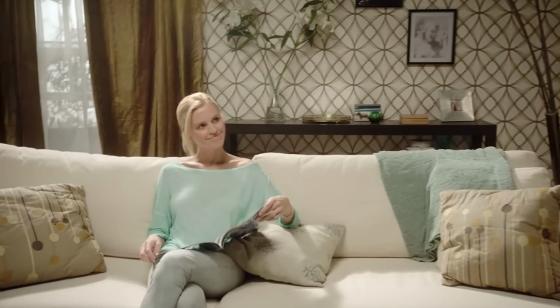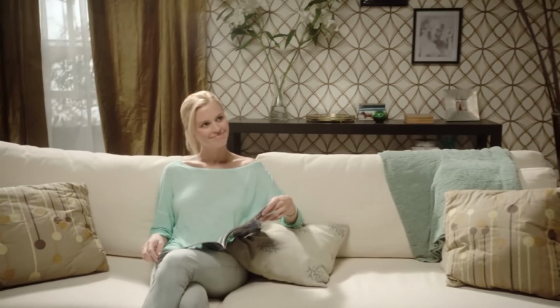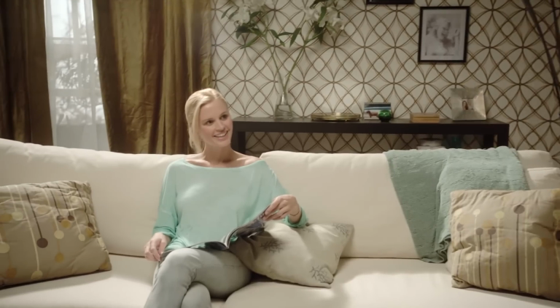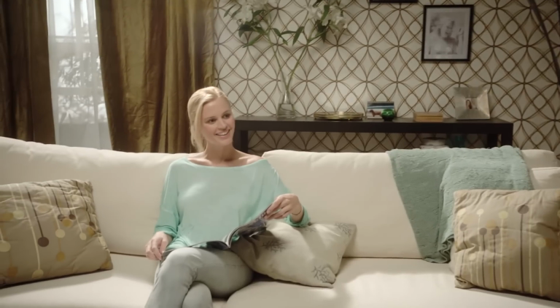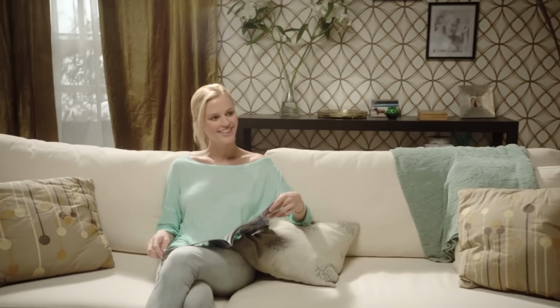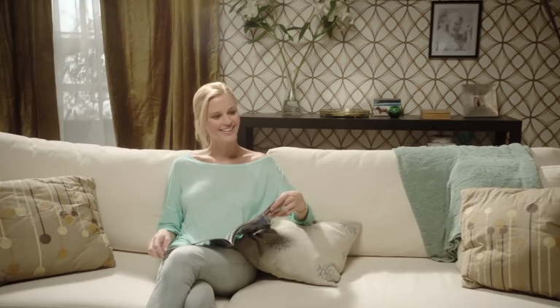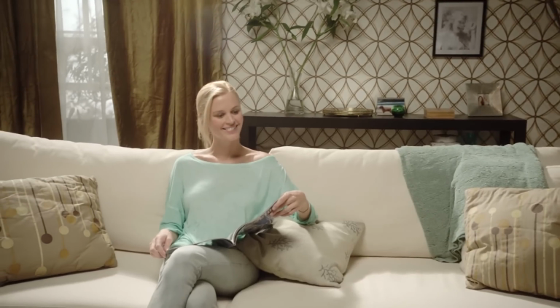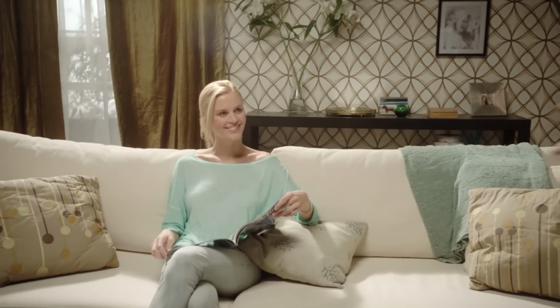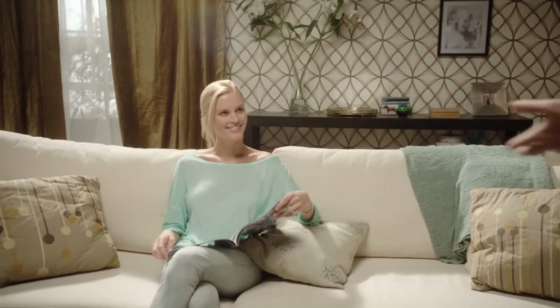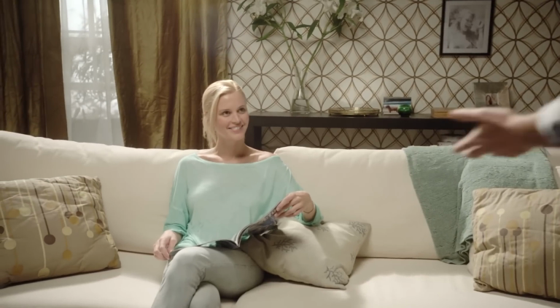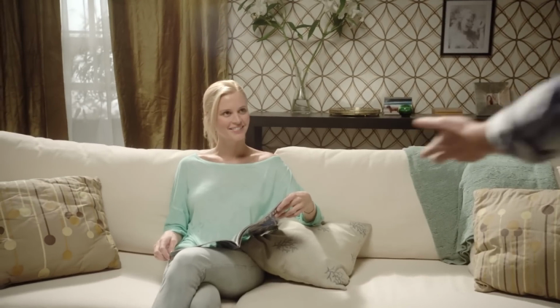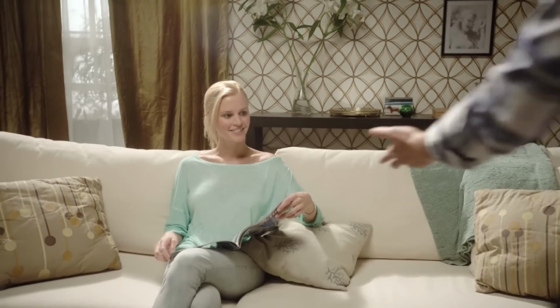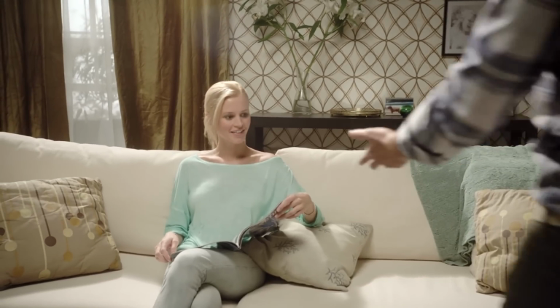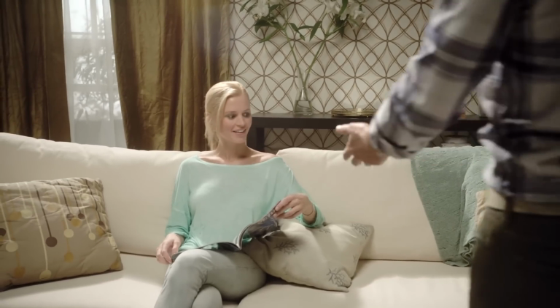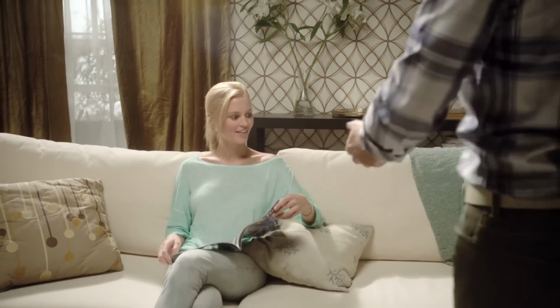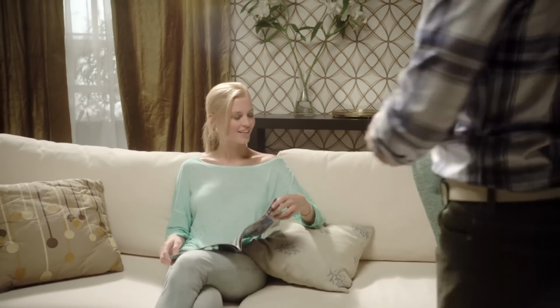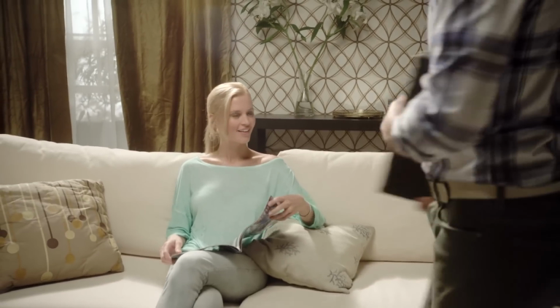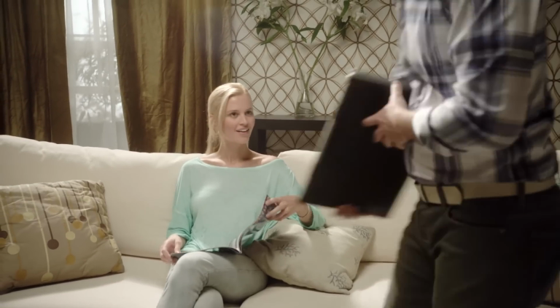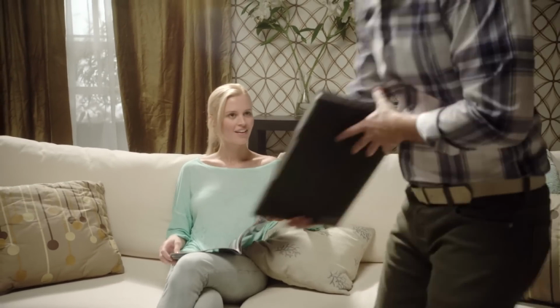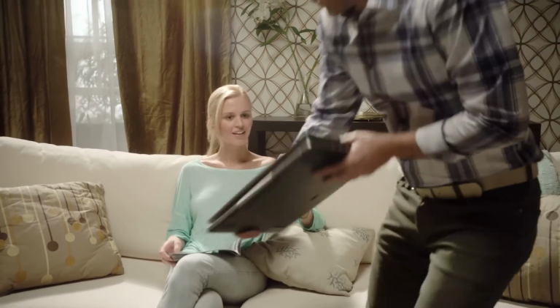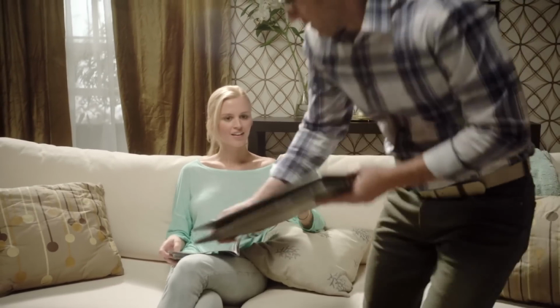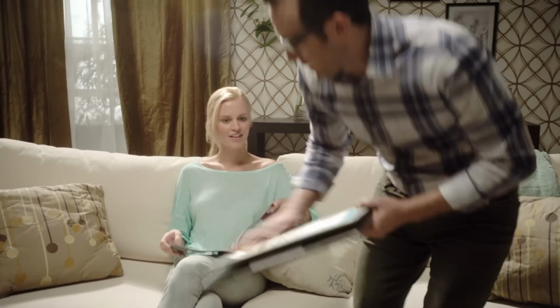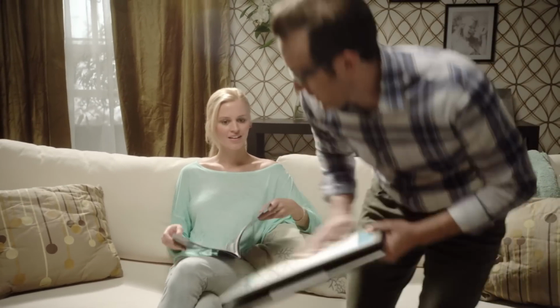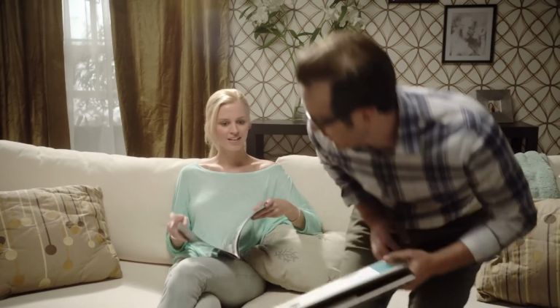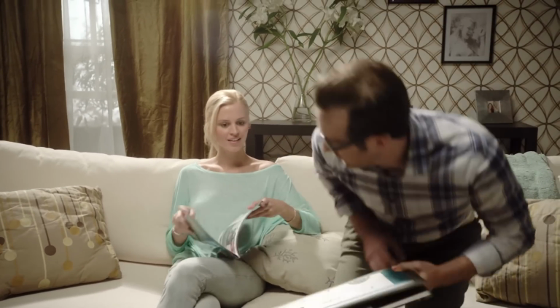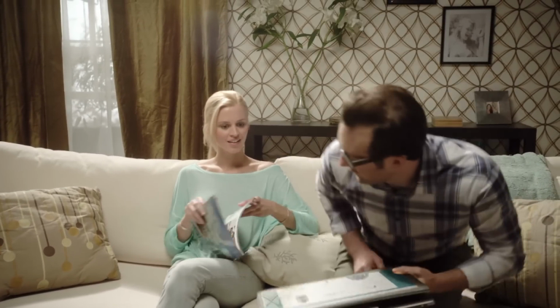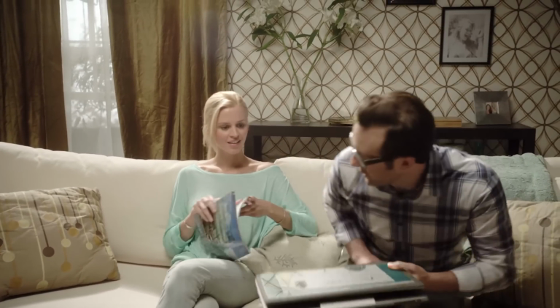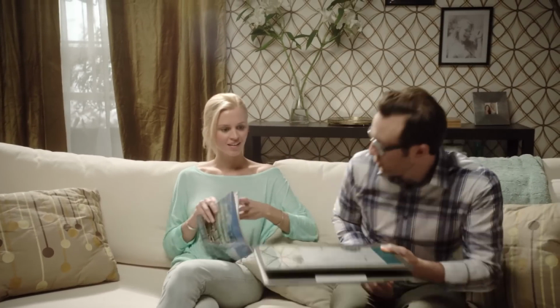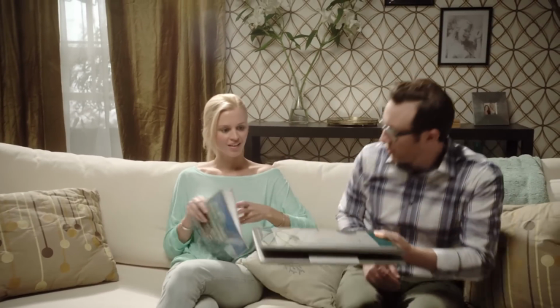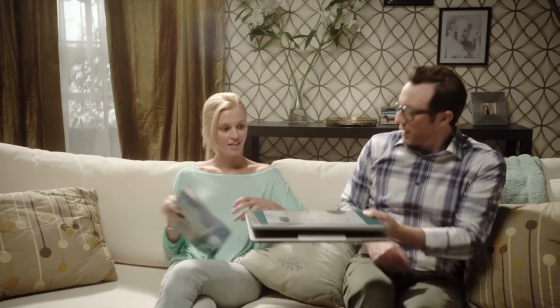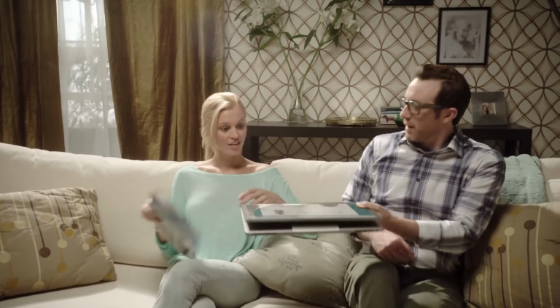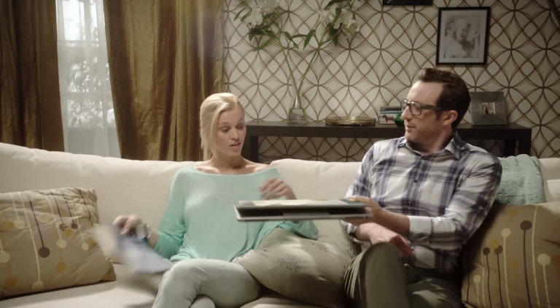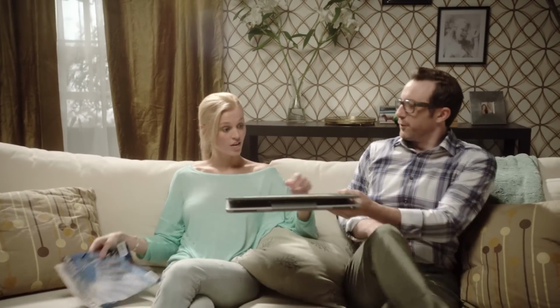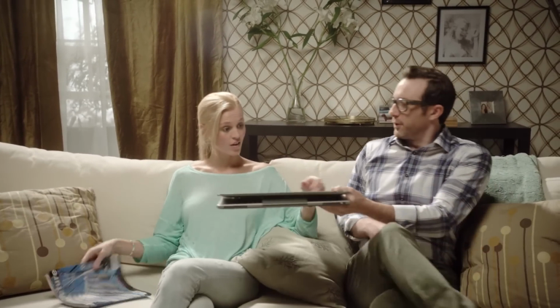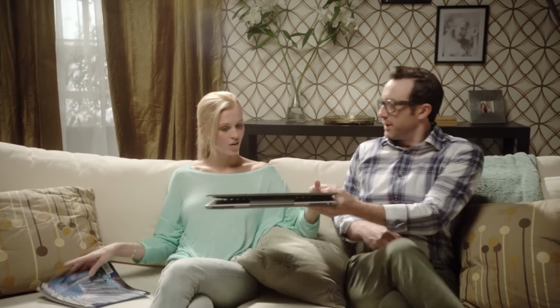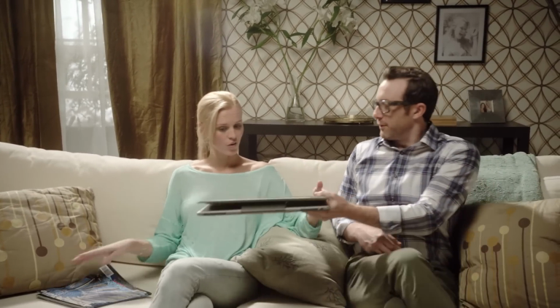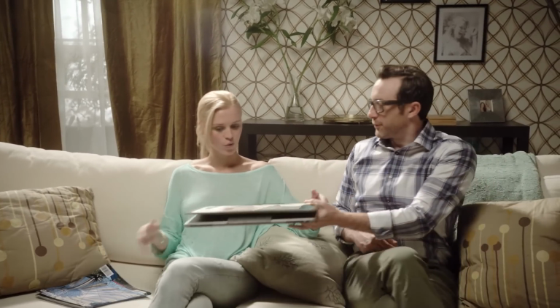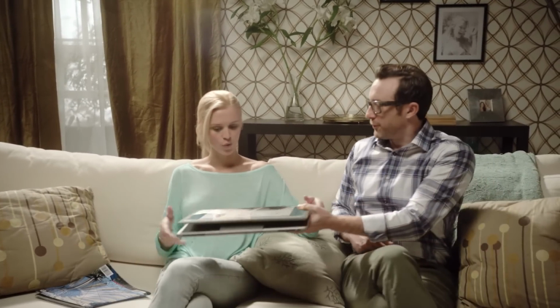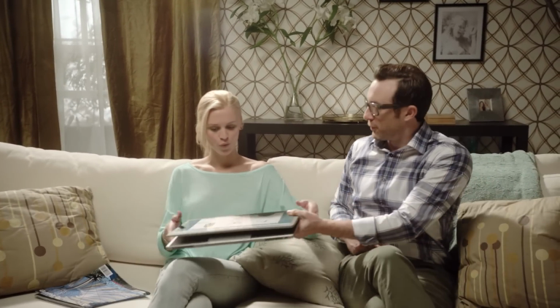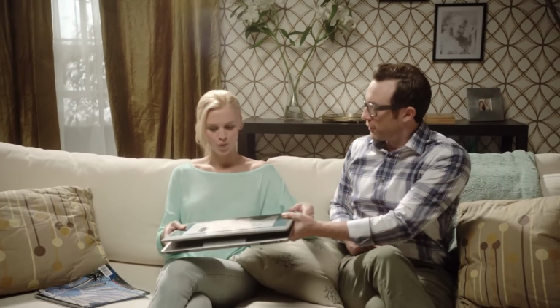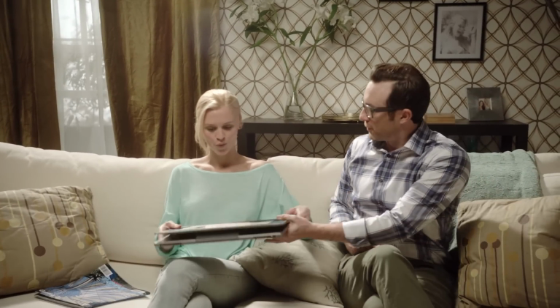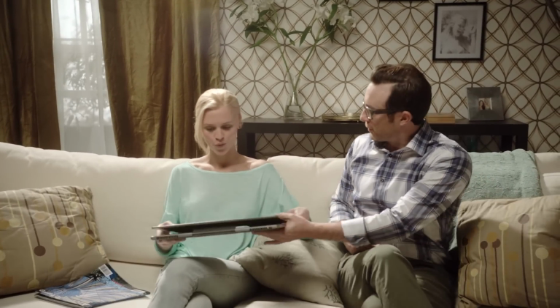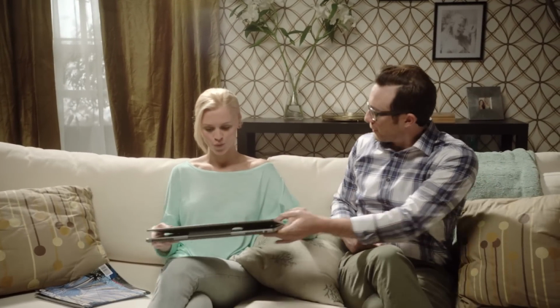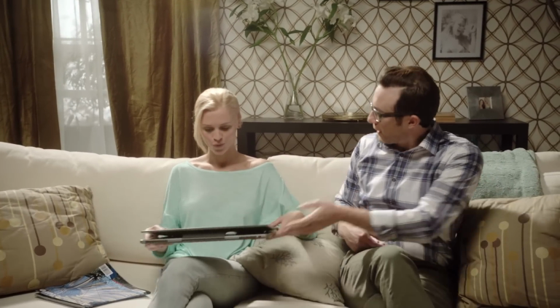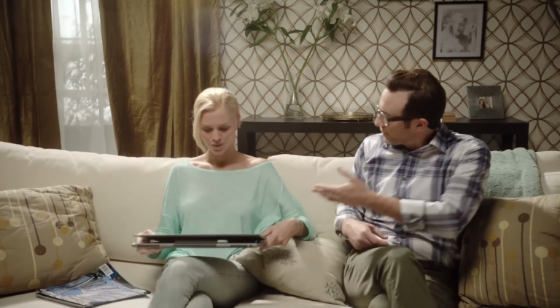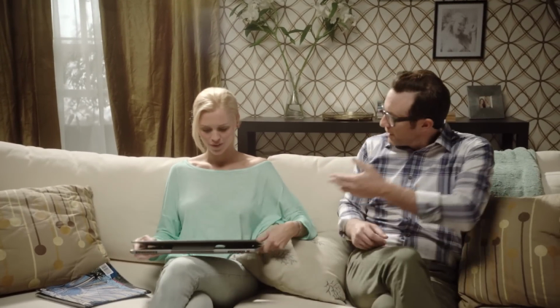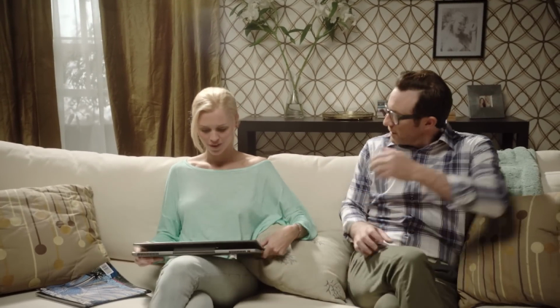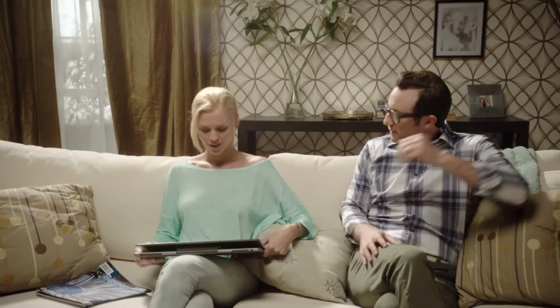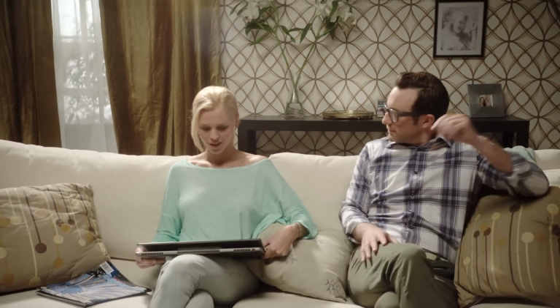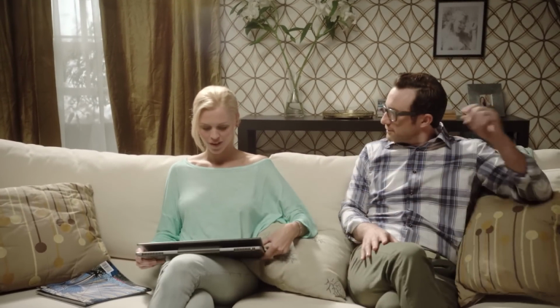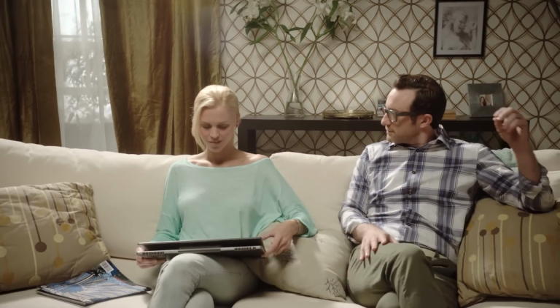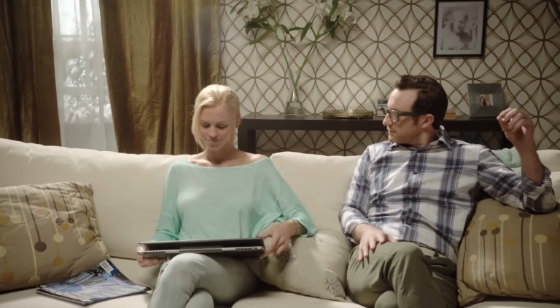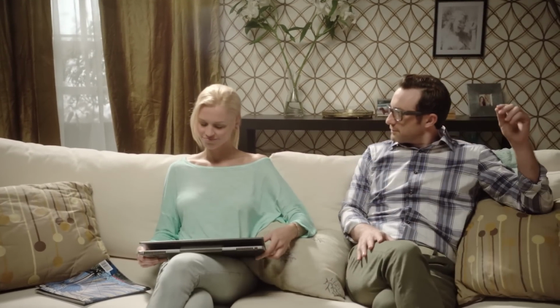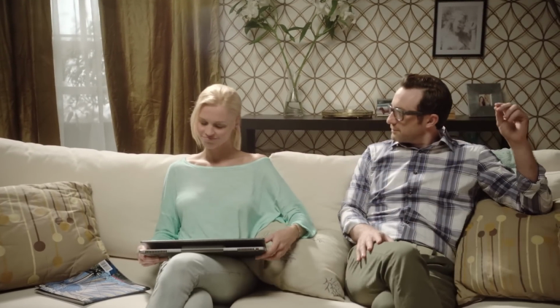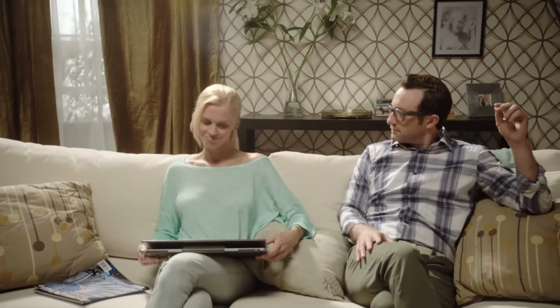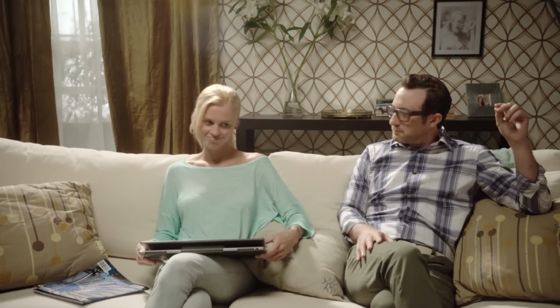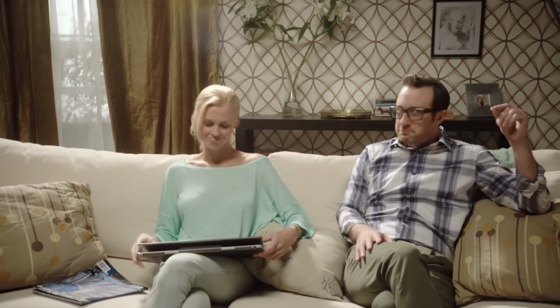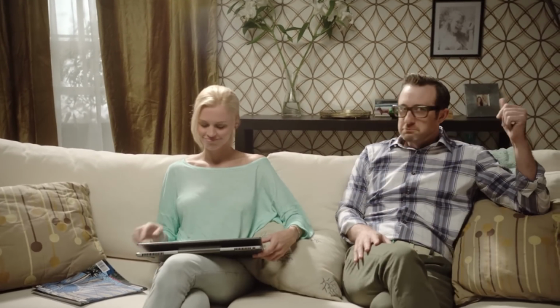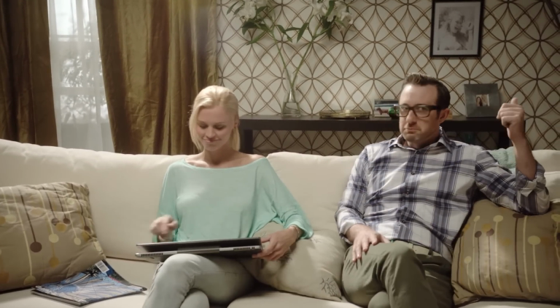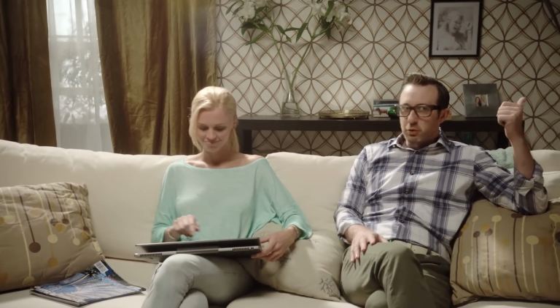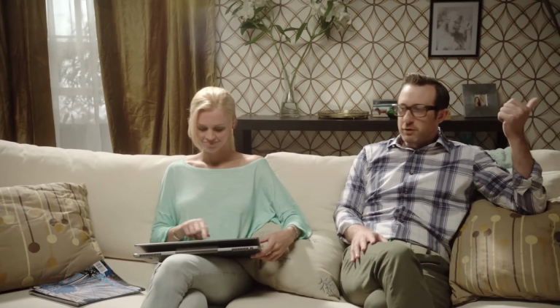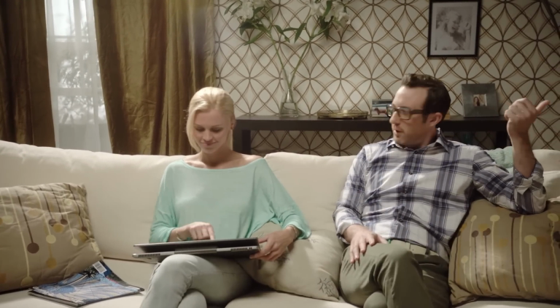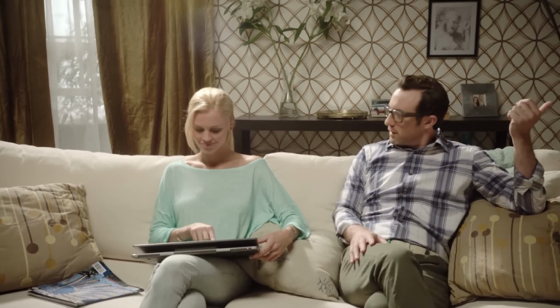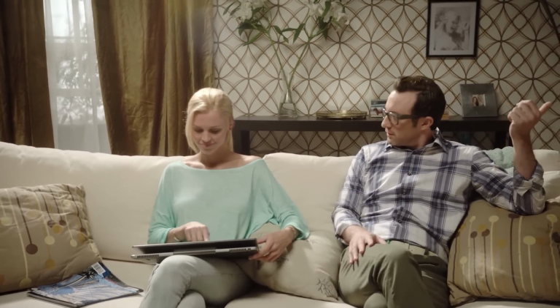Let's say you're browsing for a gift for your husband — or boyfriend?